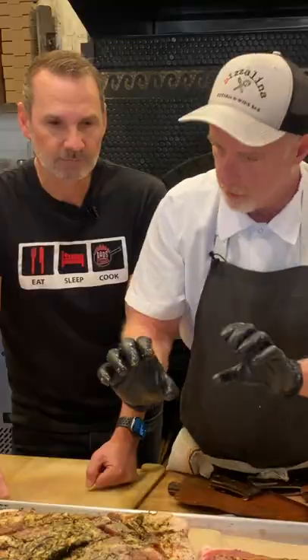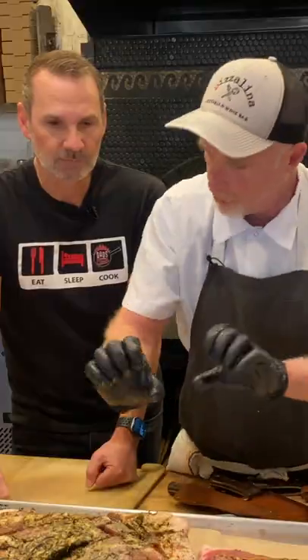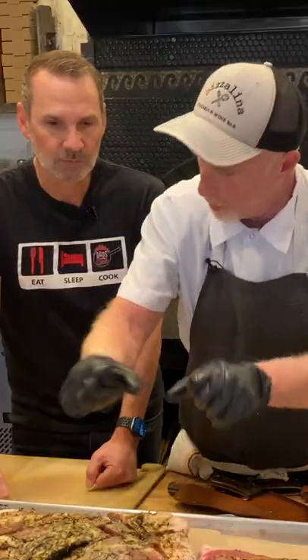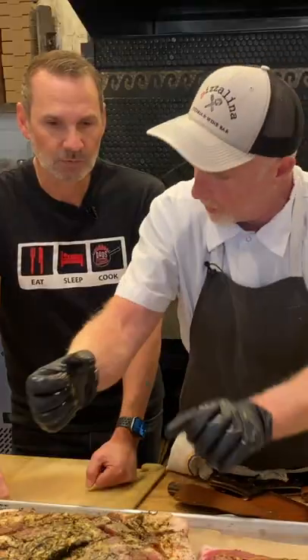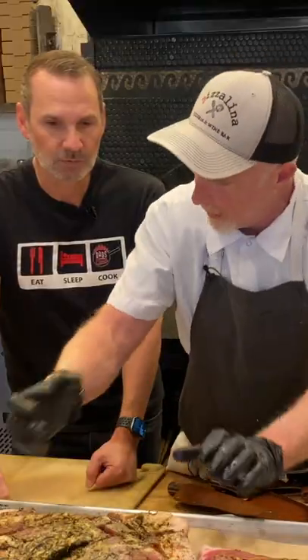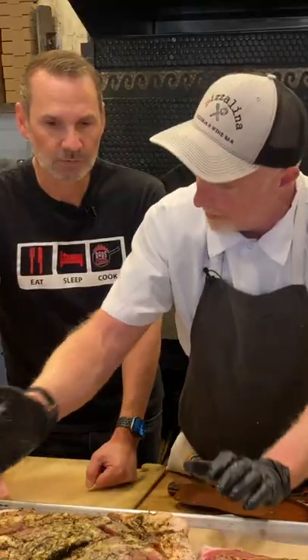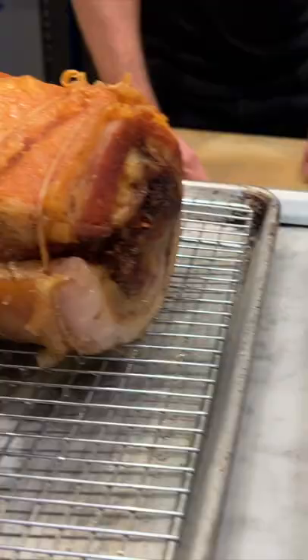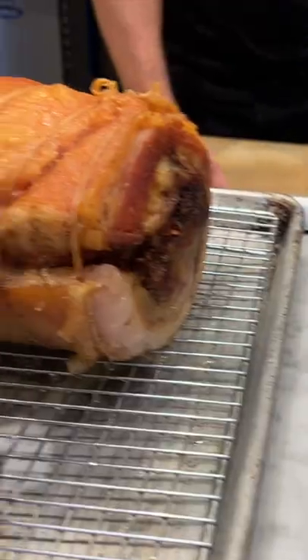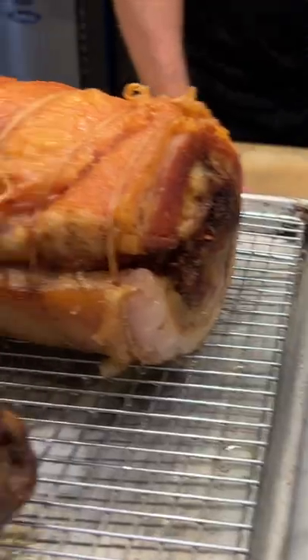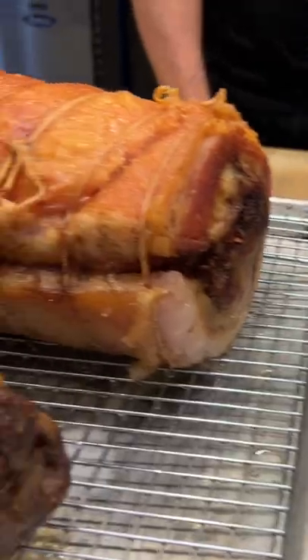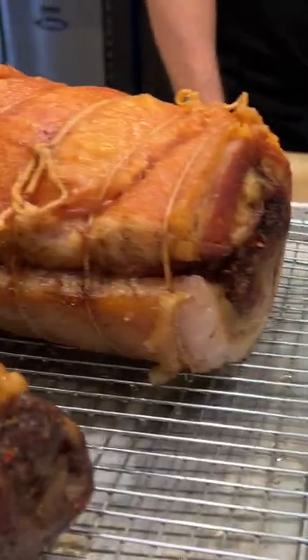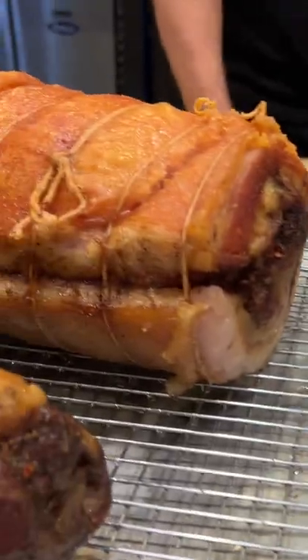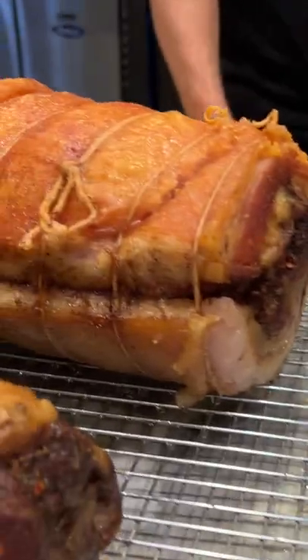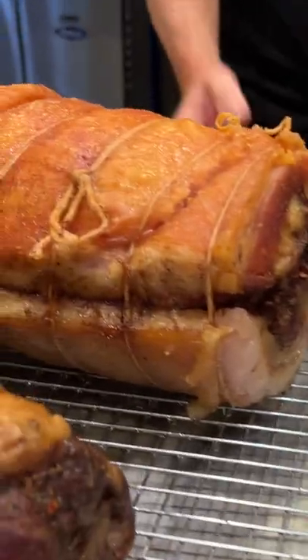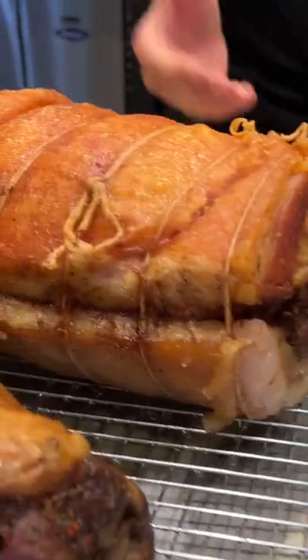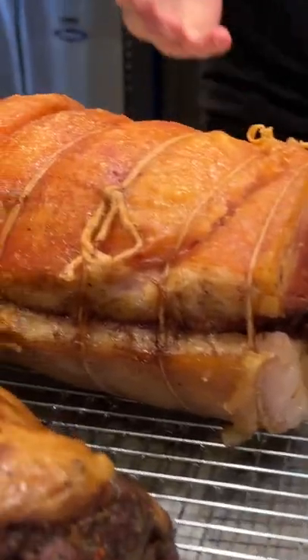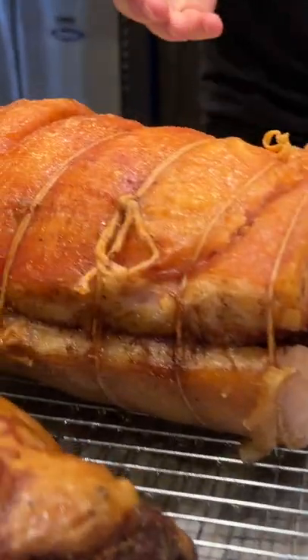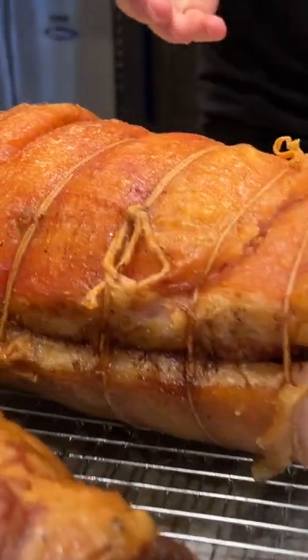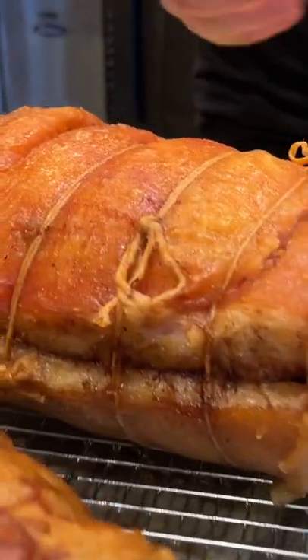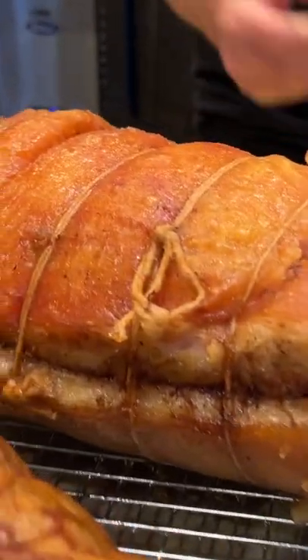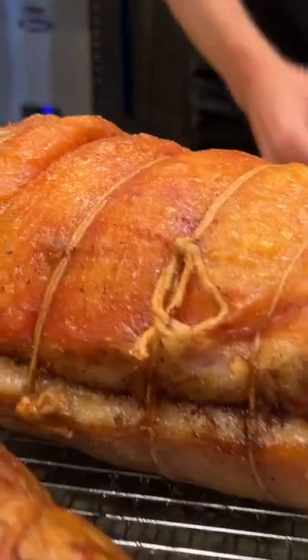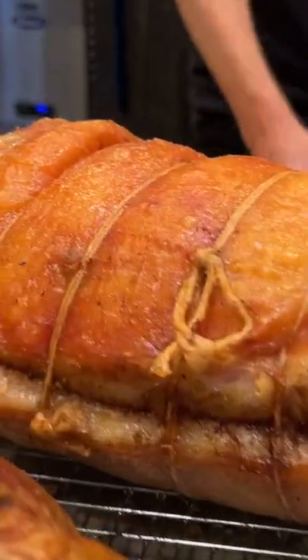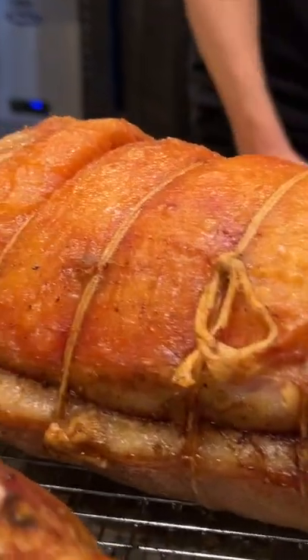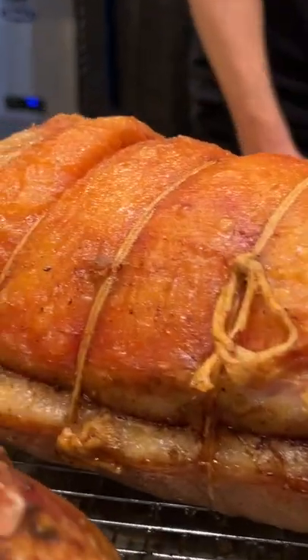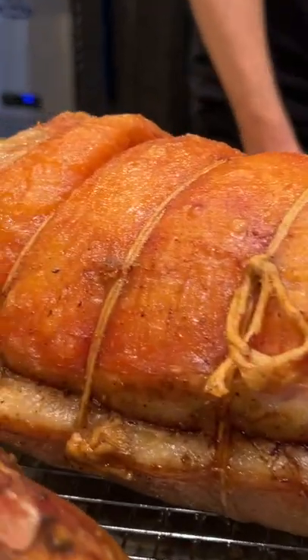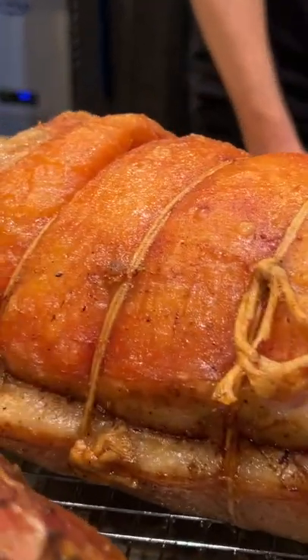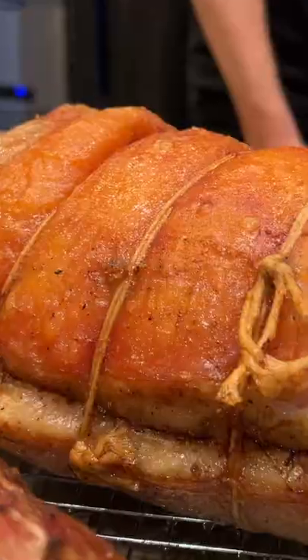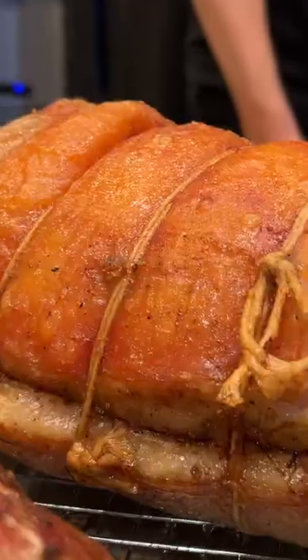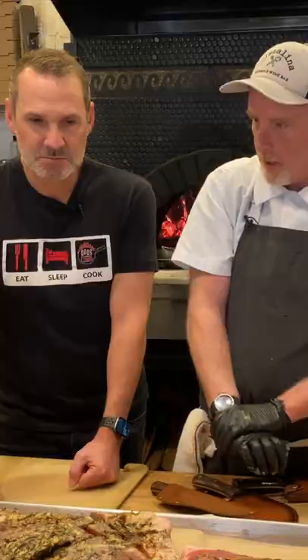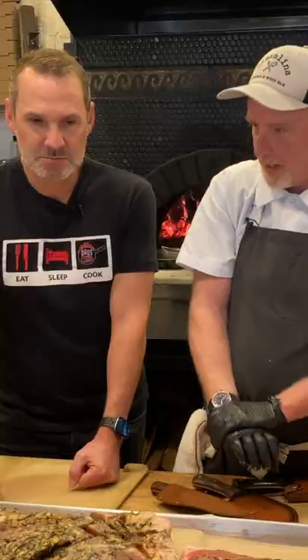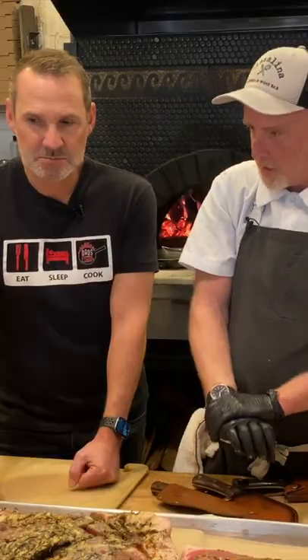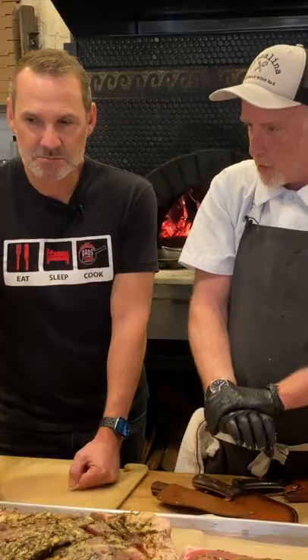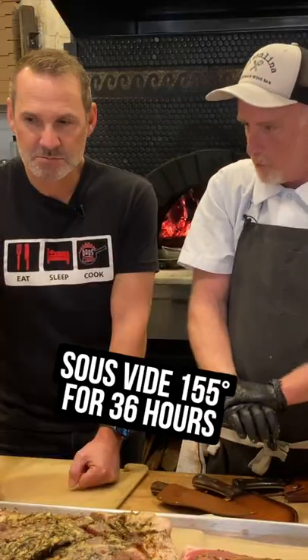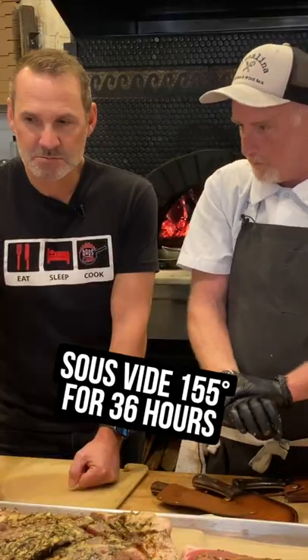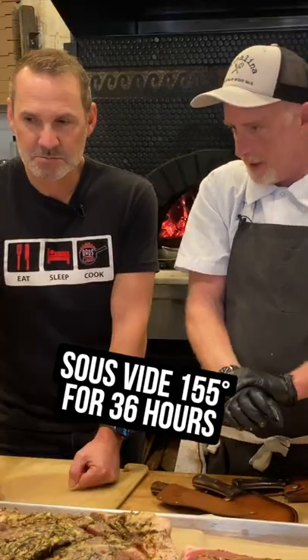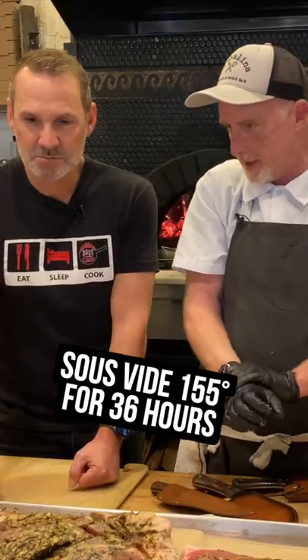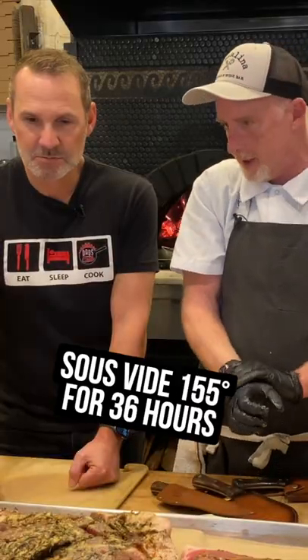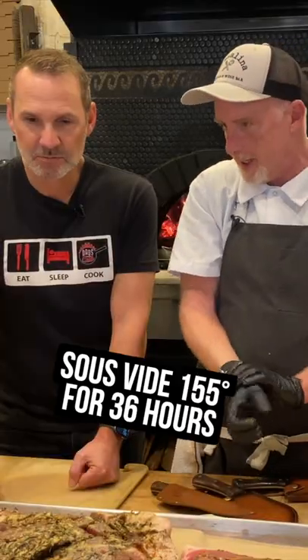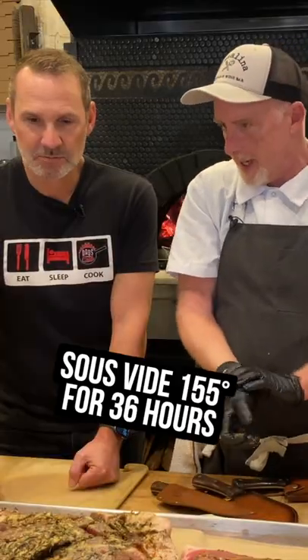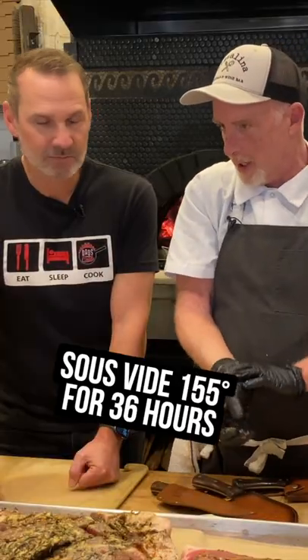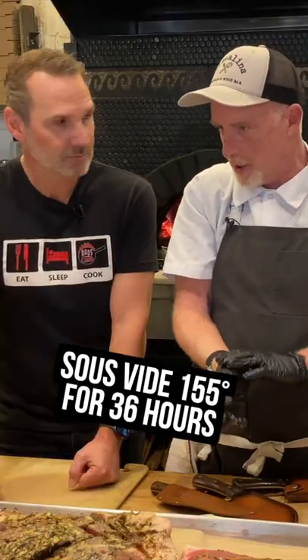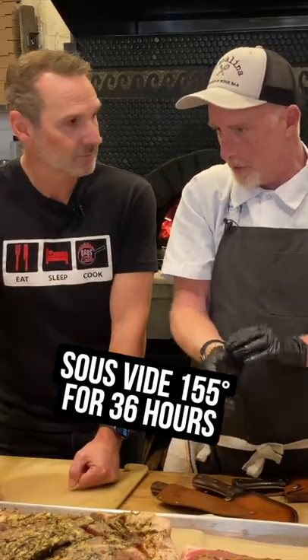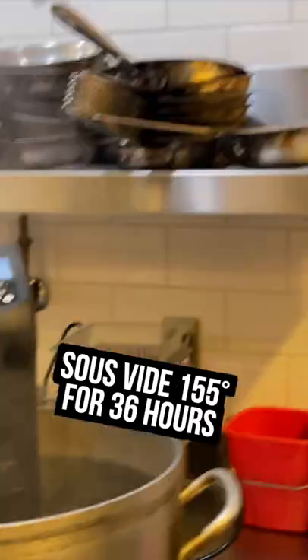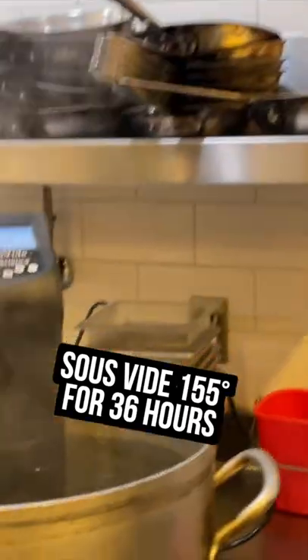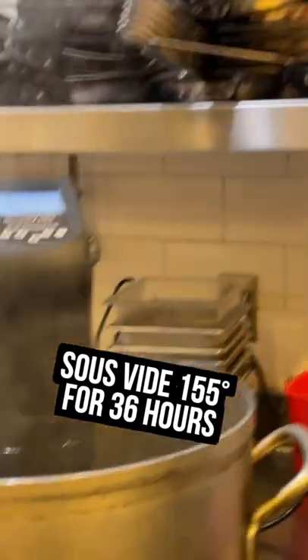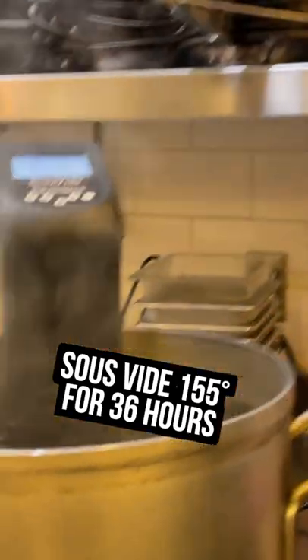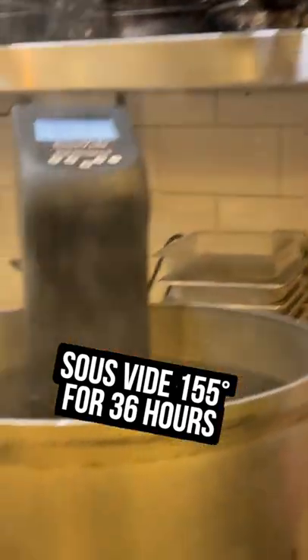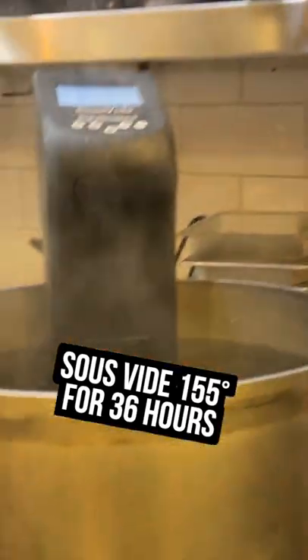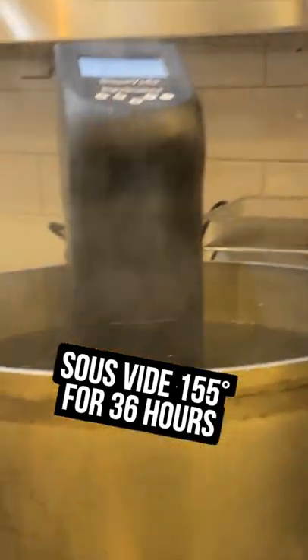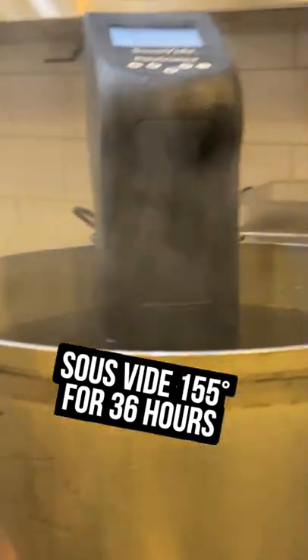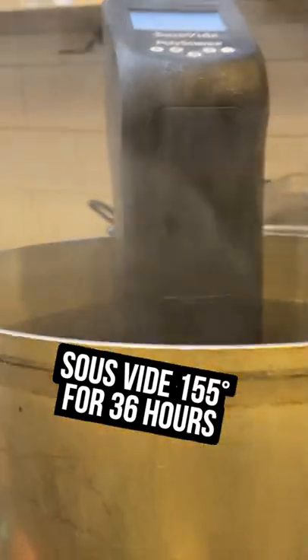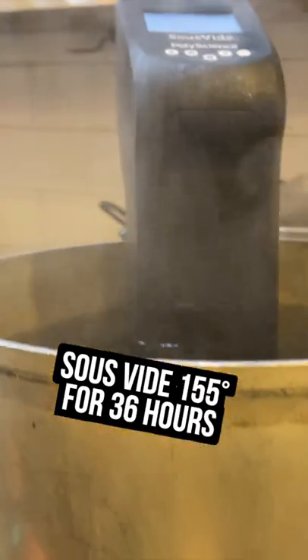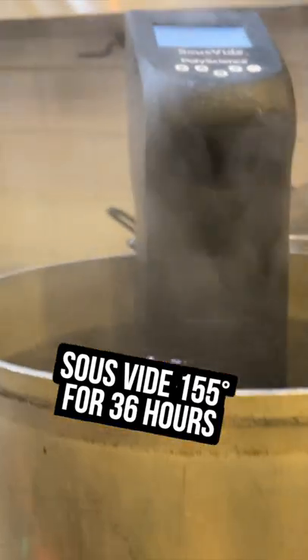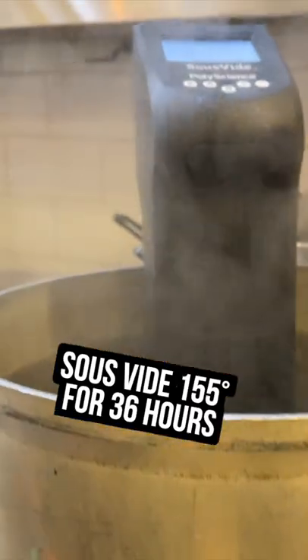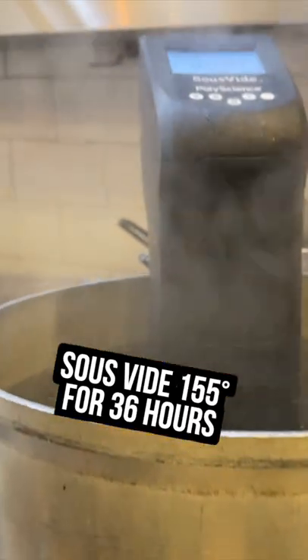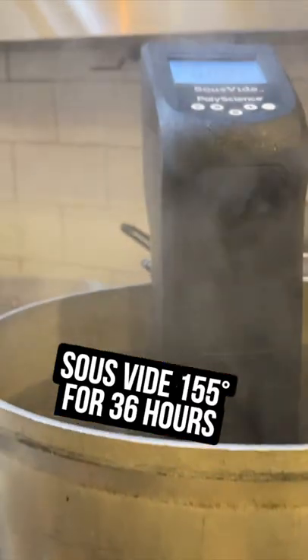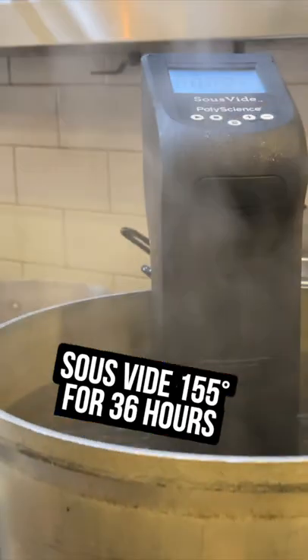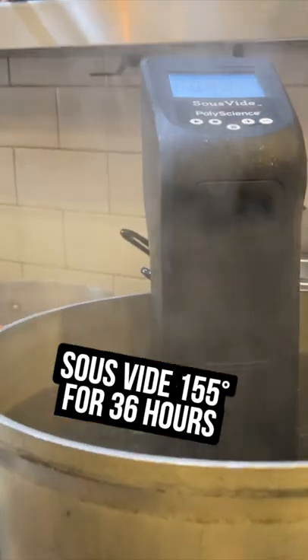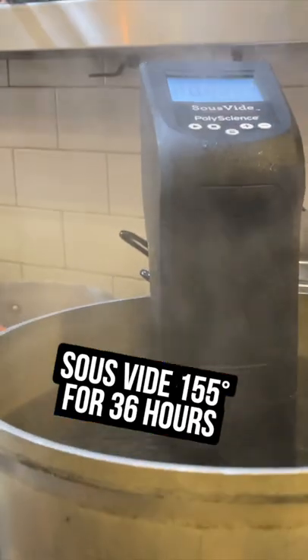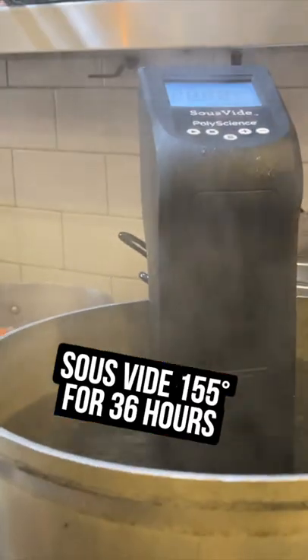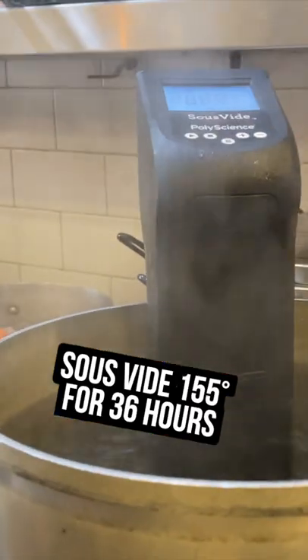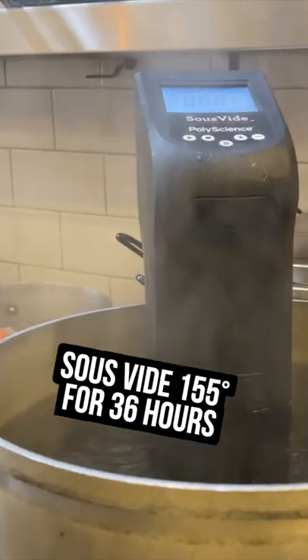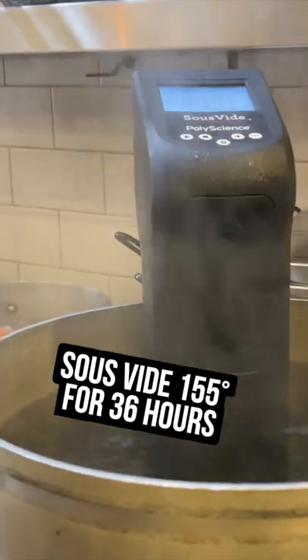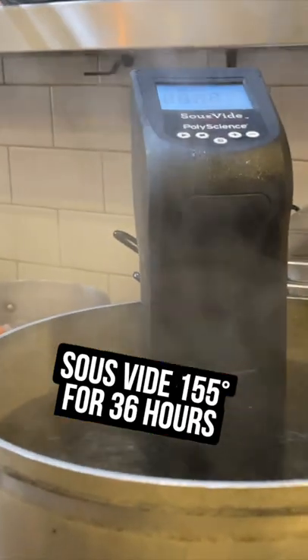You roll it up and tie it into a nice log, and then I sous vide it at 155 degrees for 36 hours.